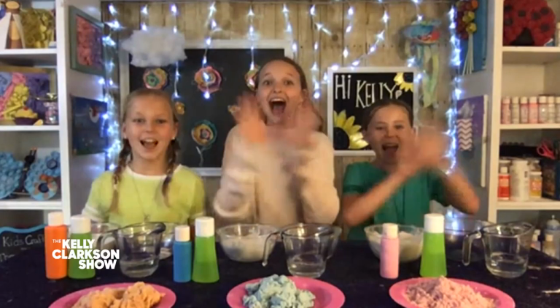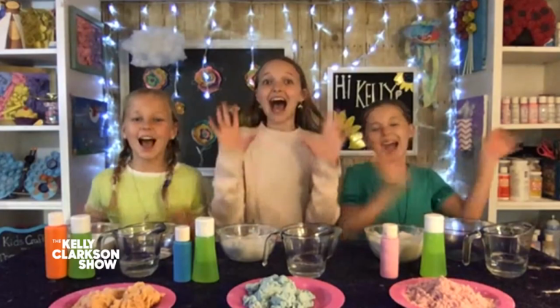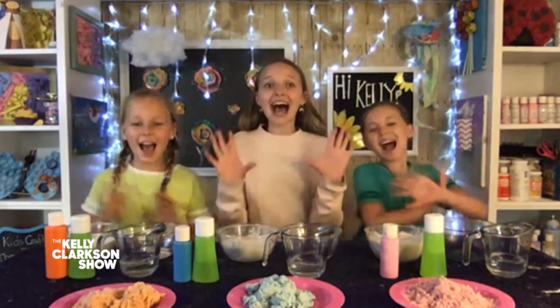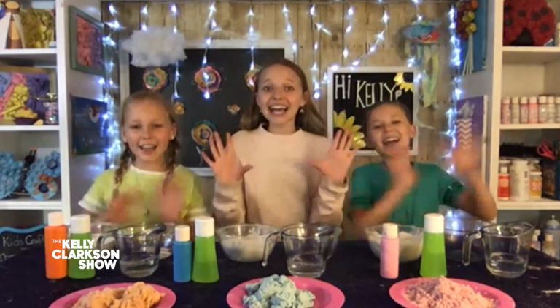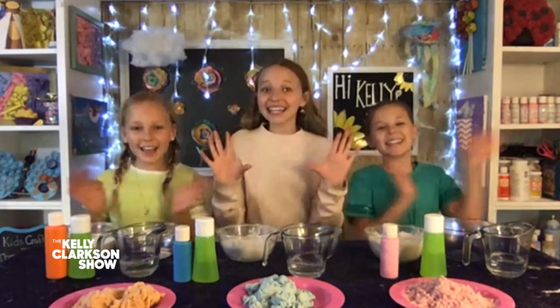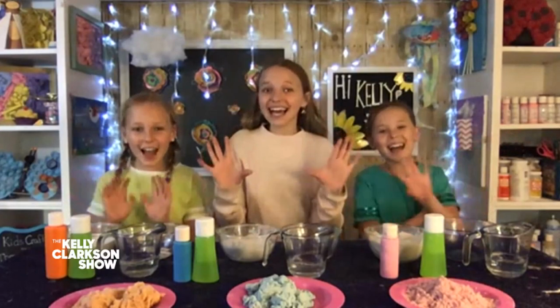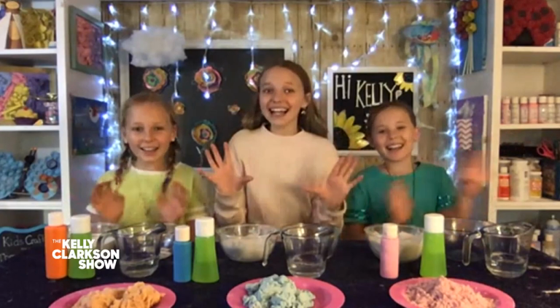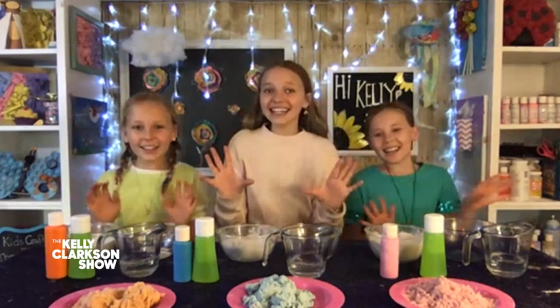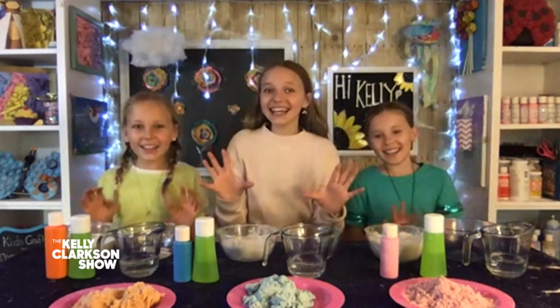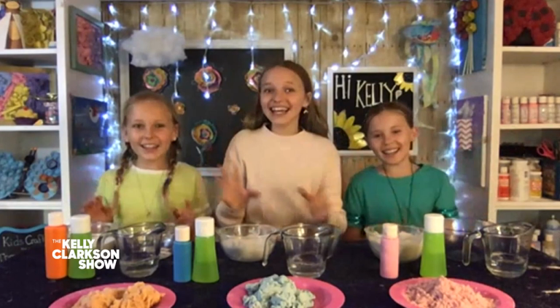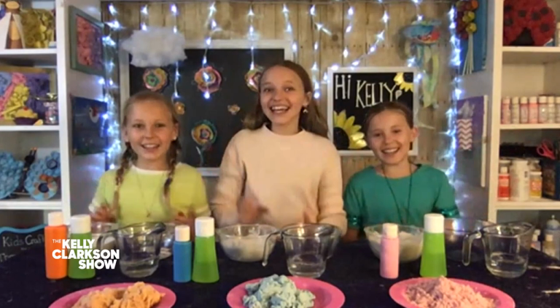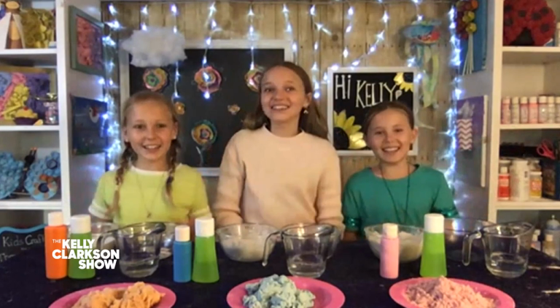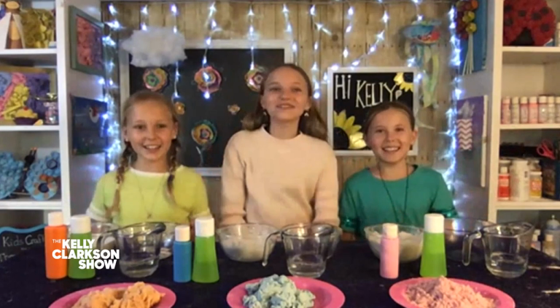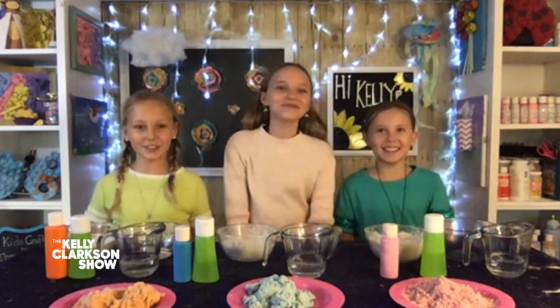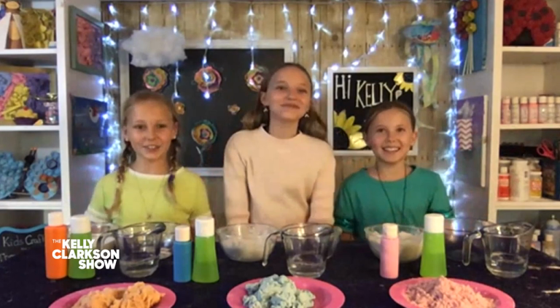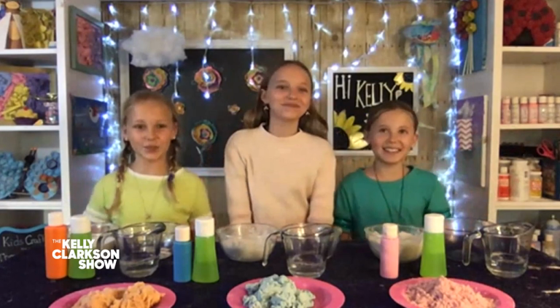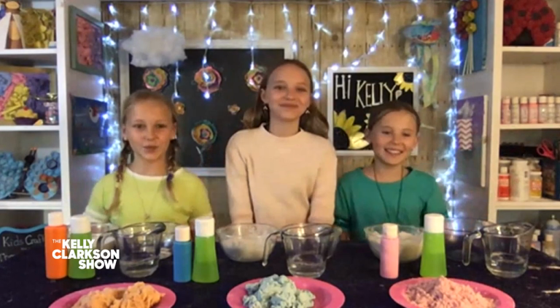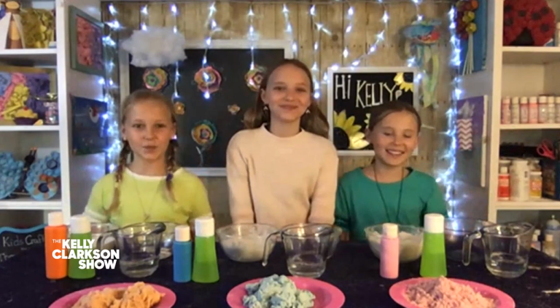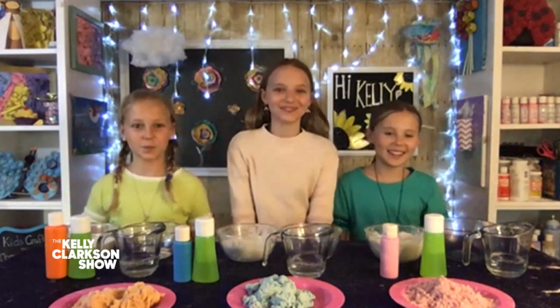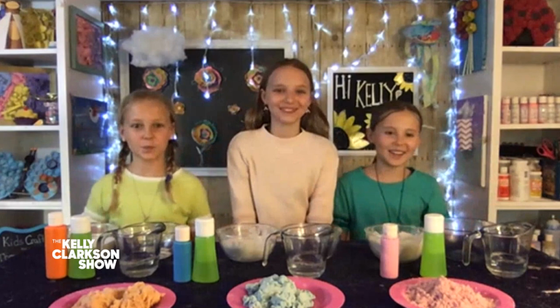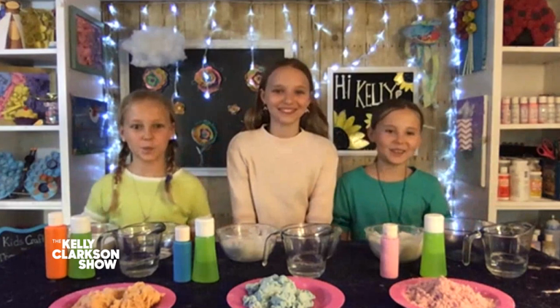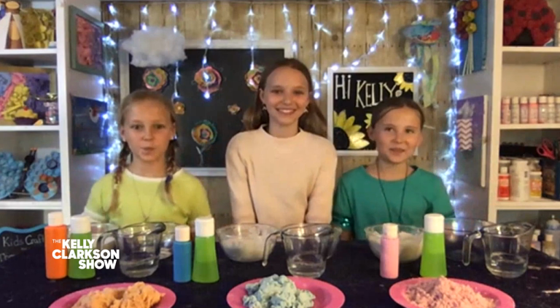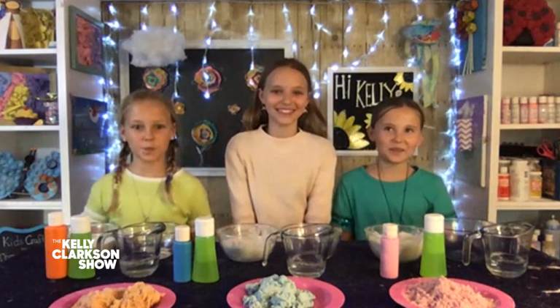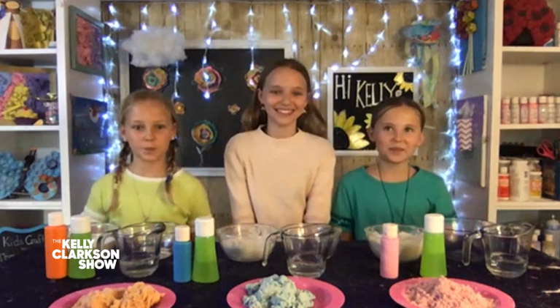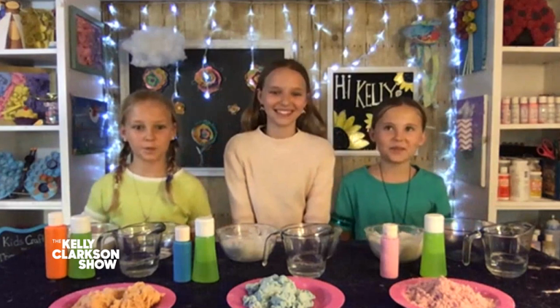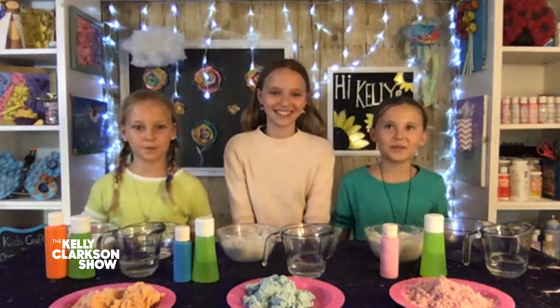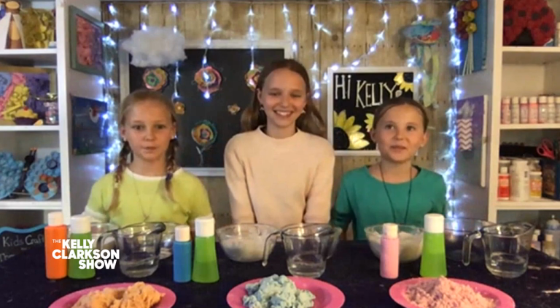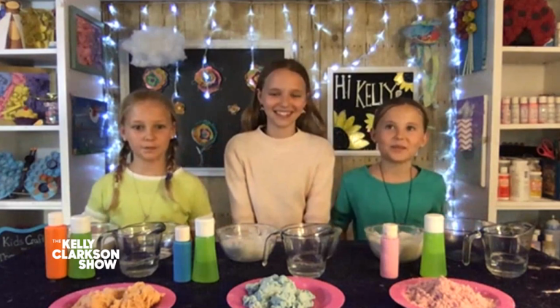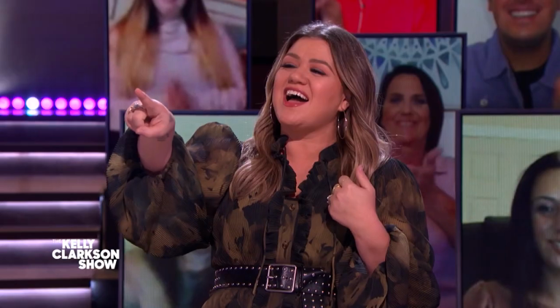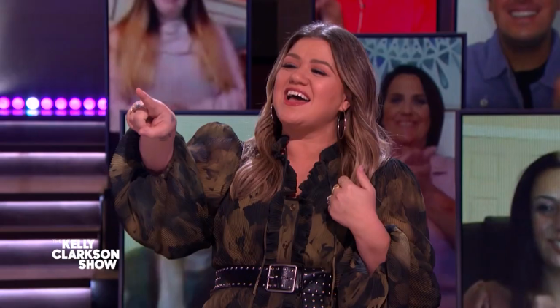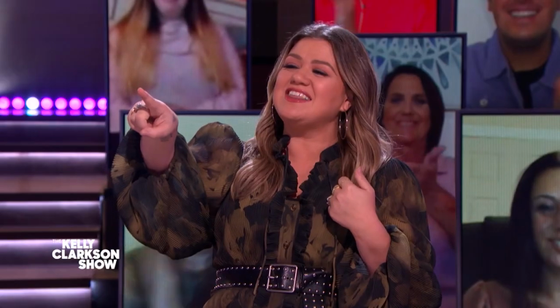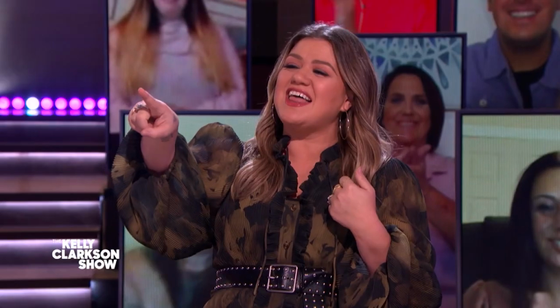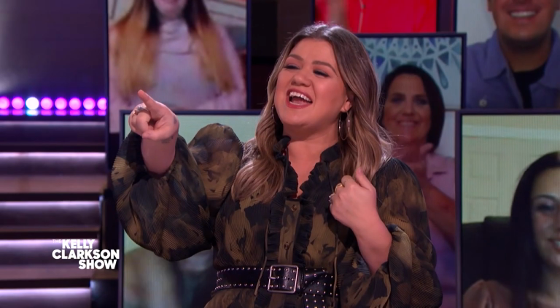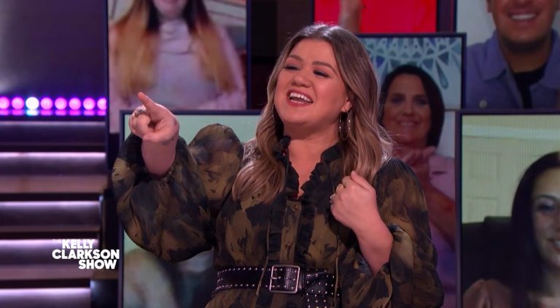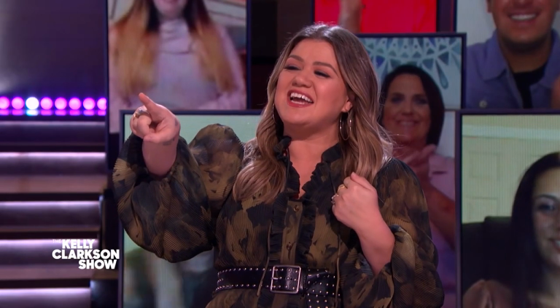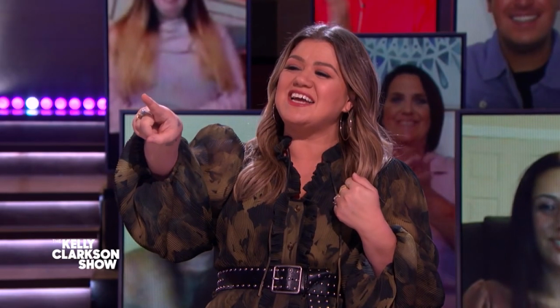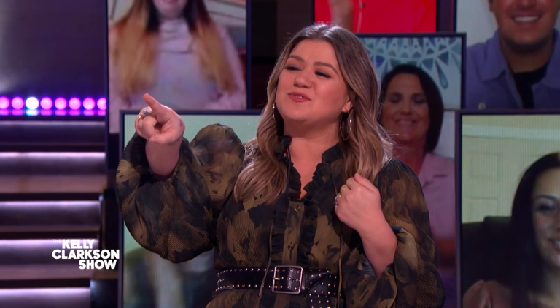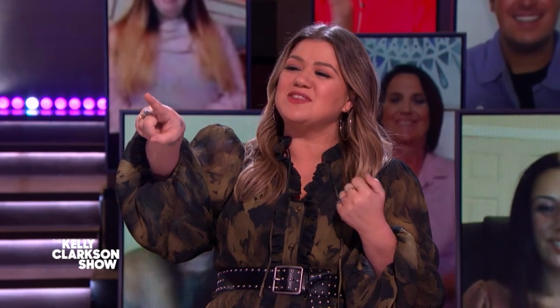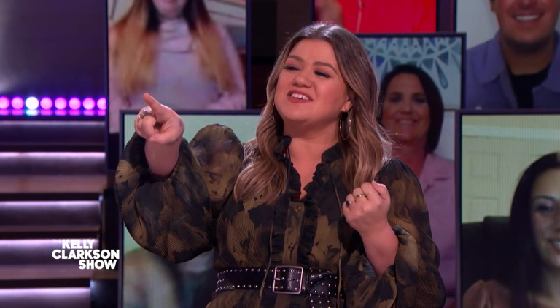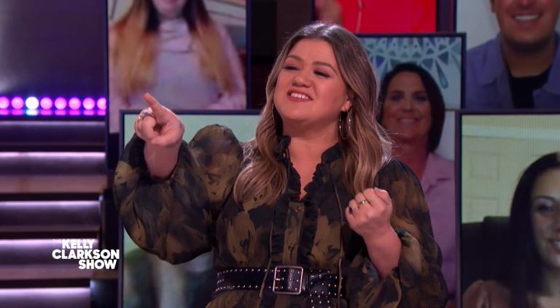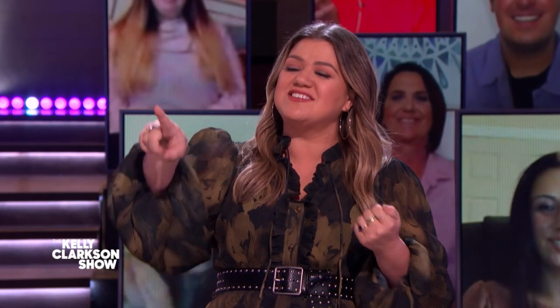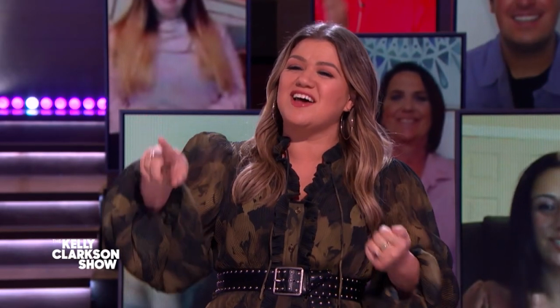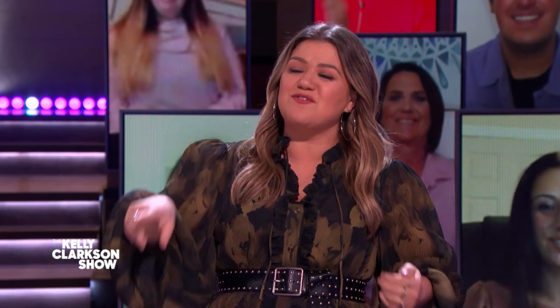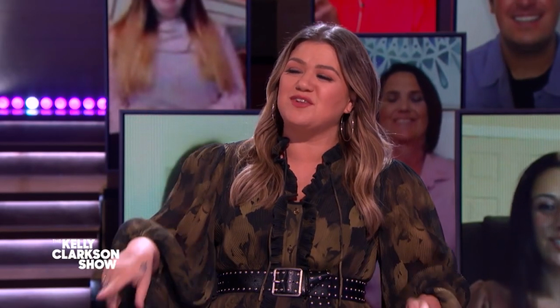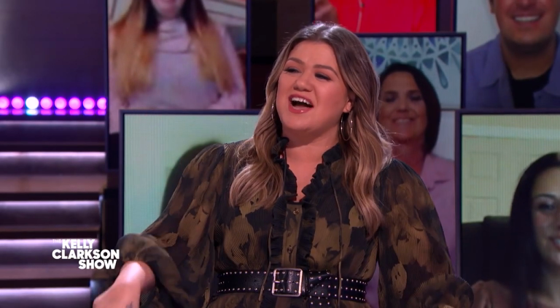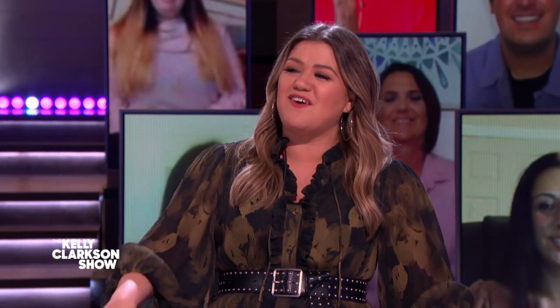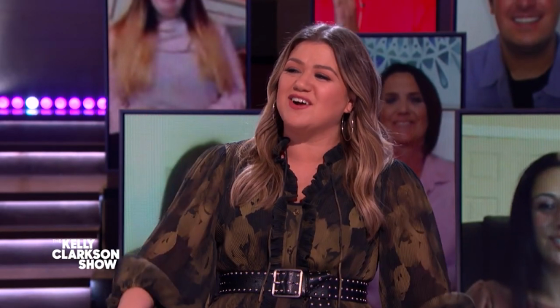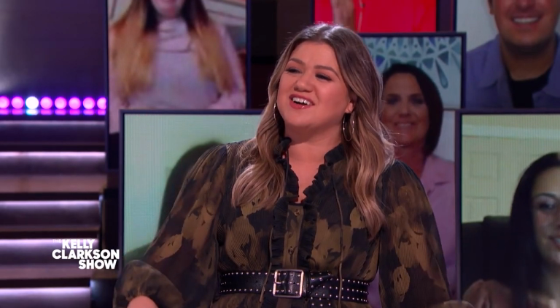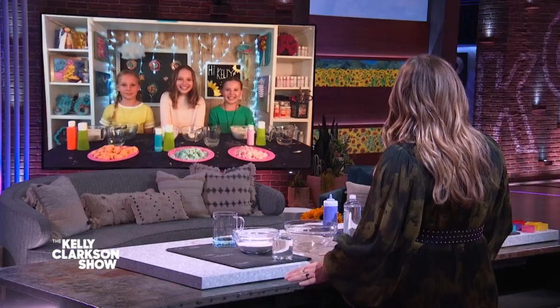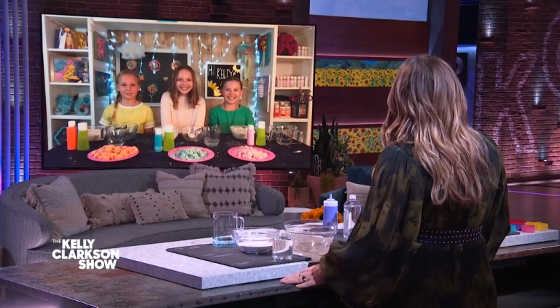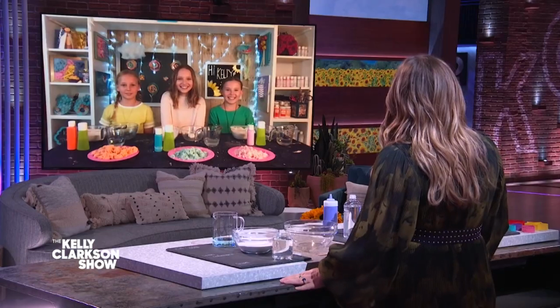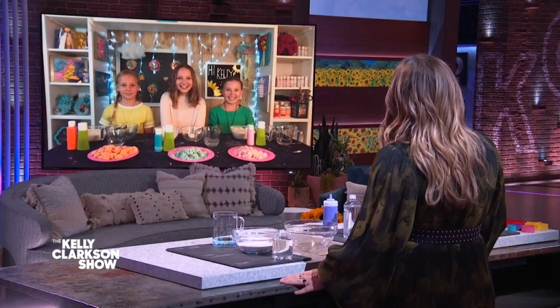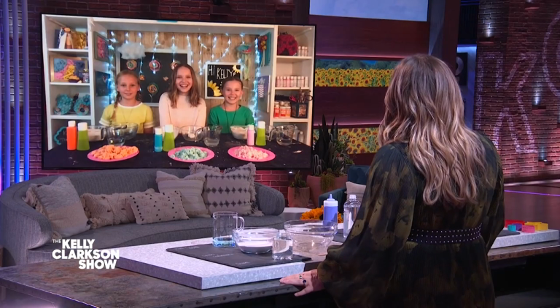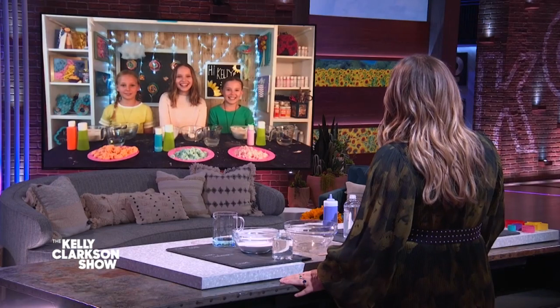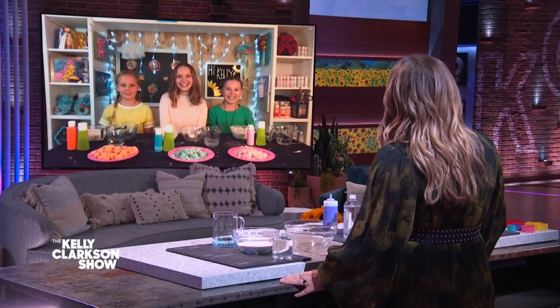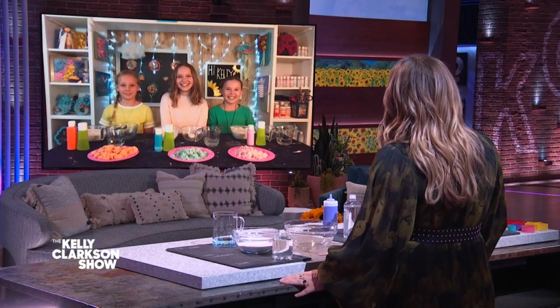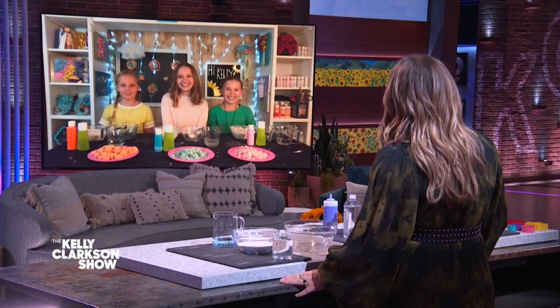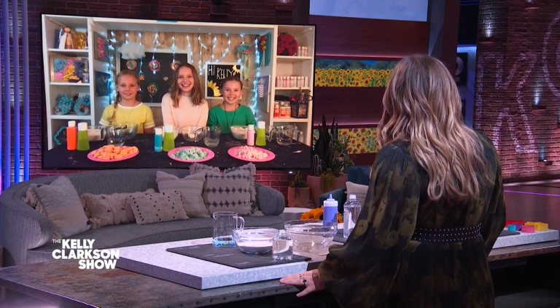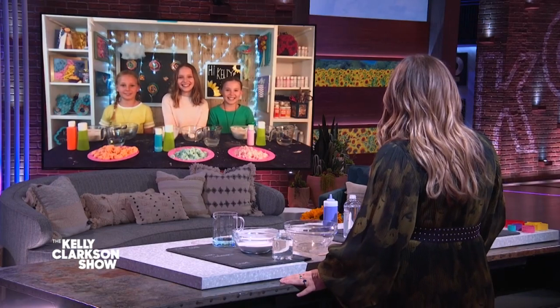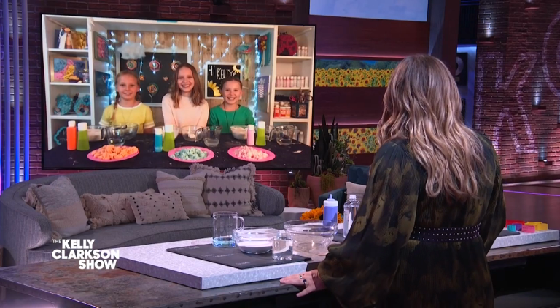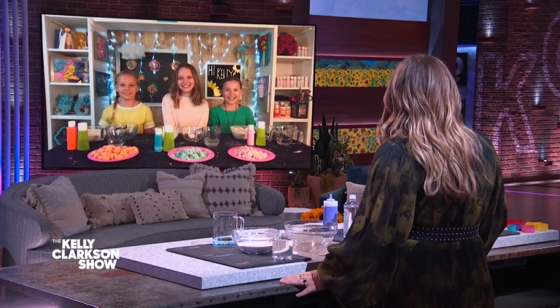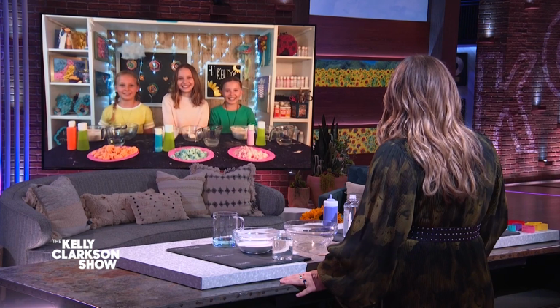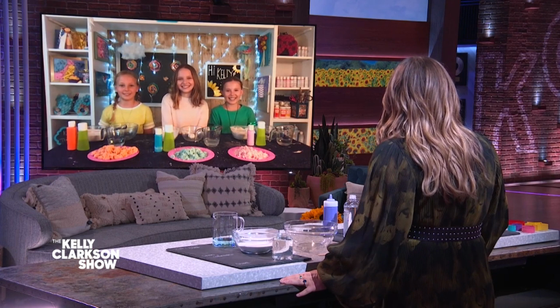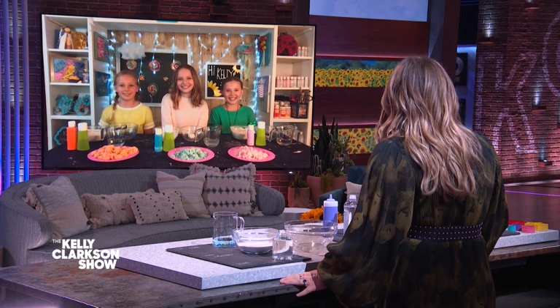Hi, Kelly. Oh, I like your sign, ladies, with the sunflowers. That's nice. Thank you.